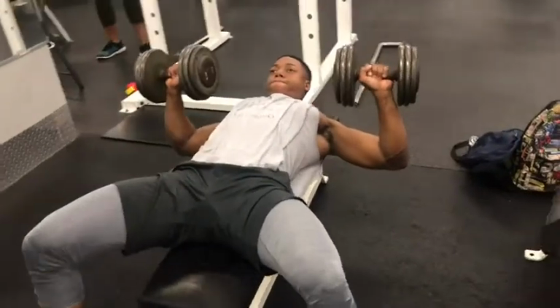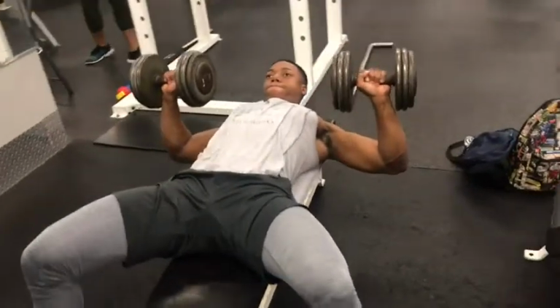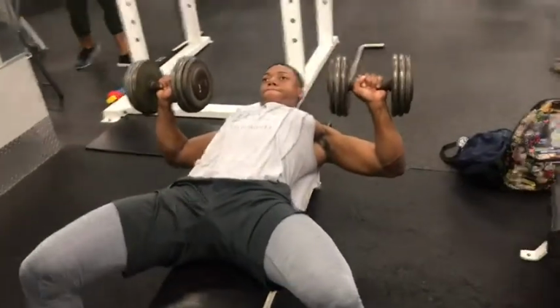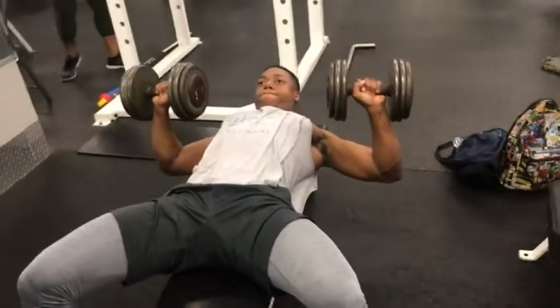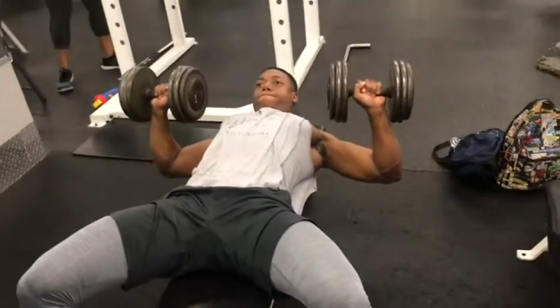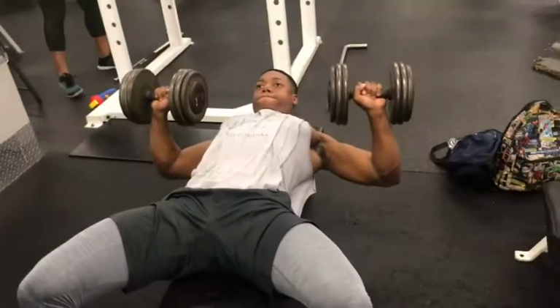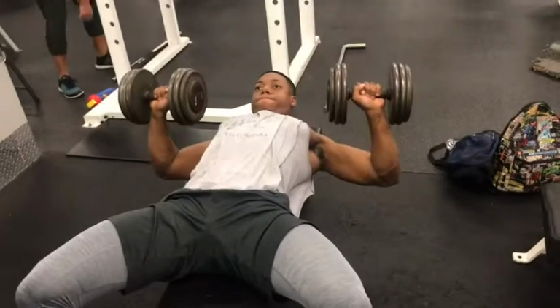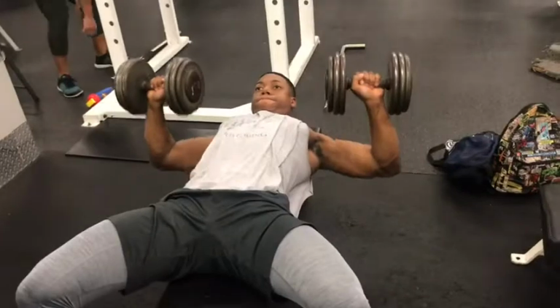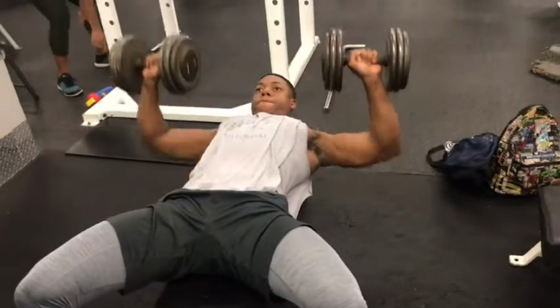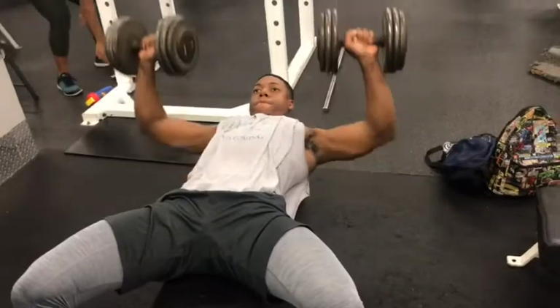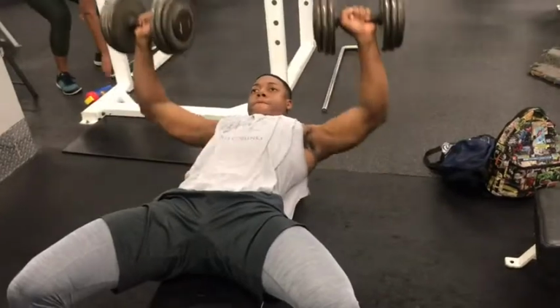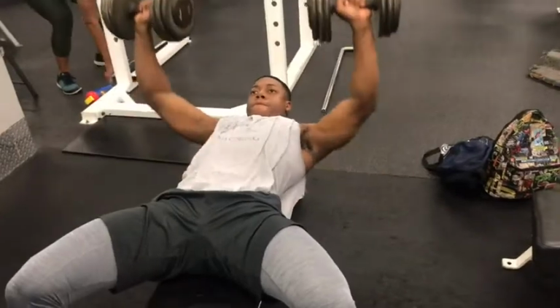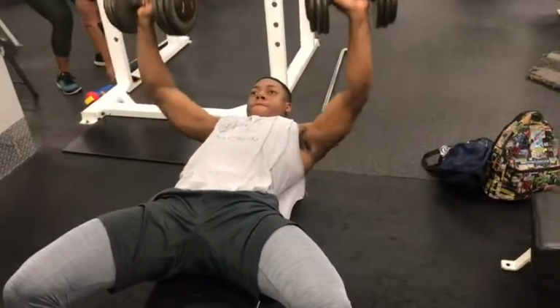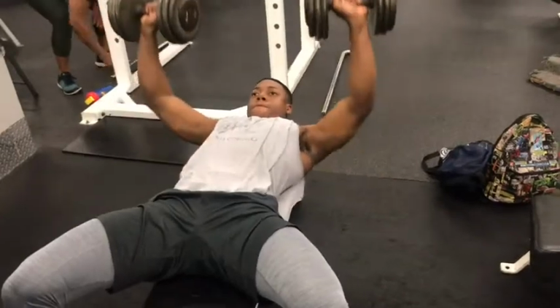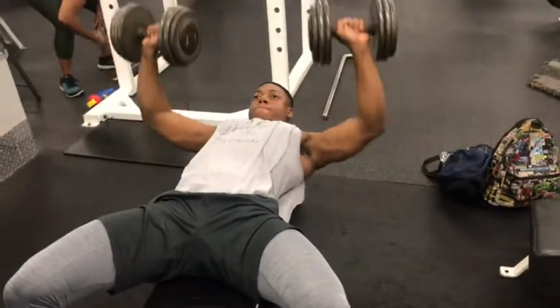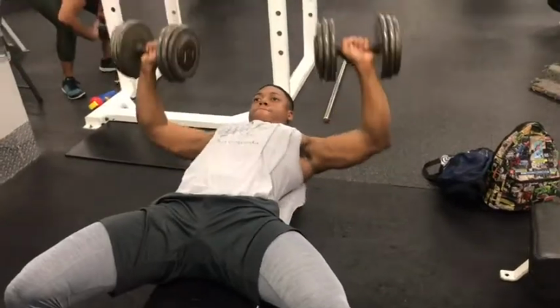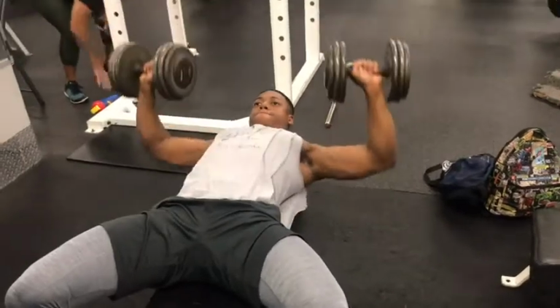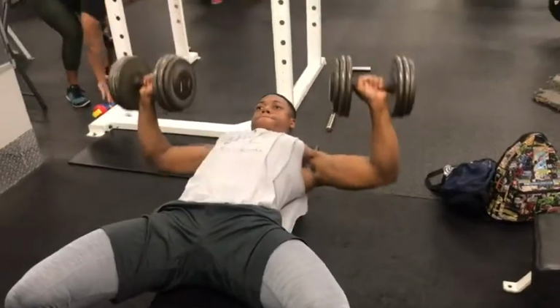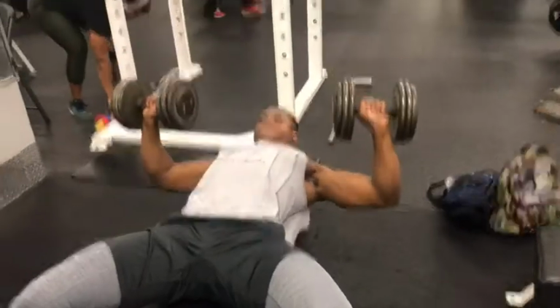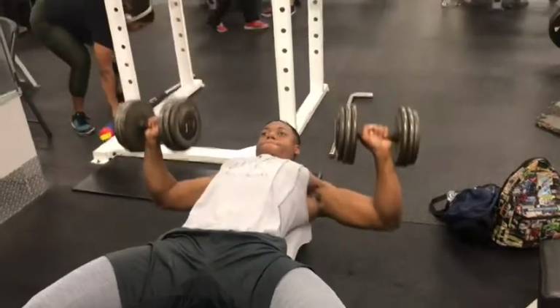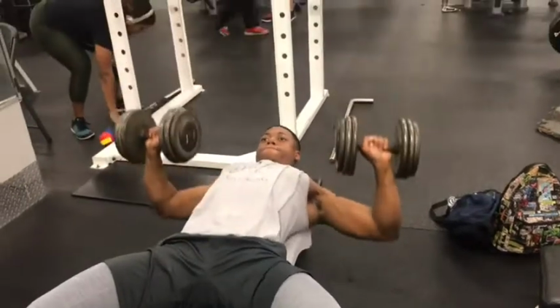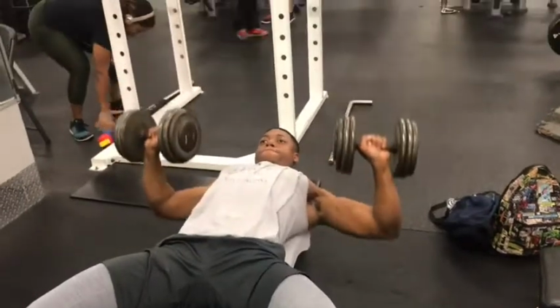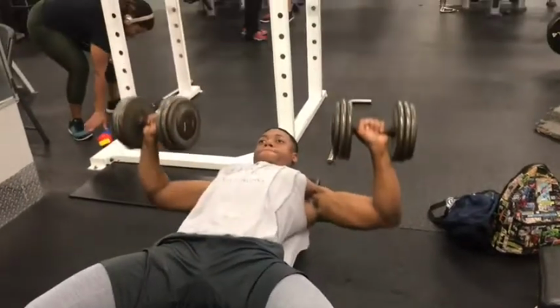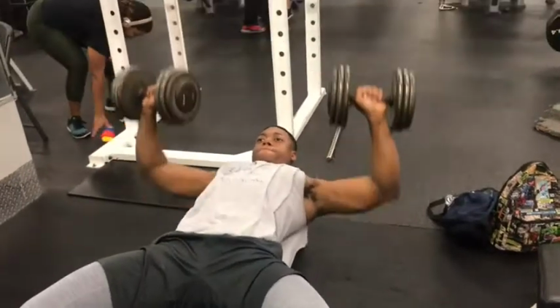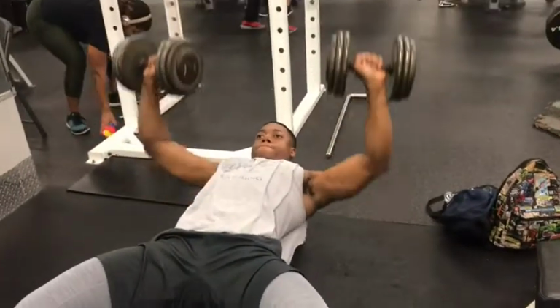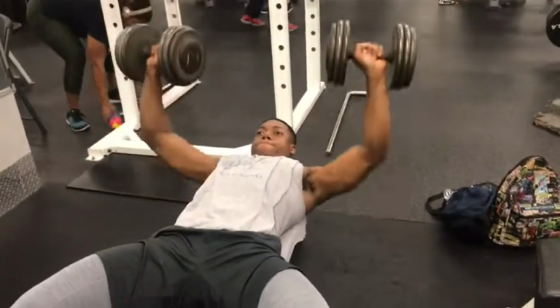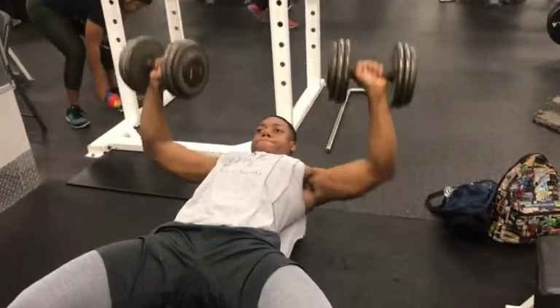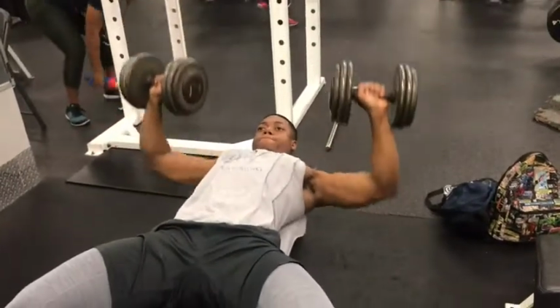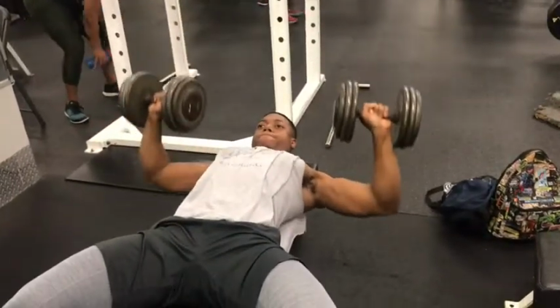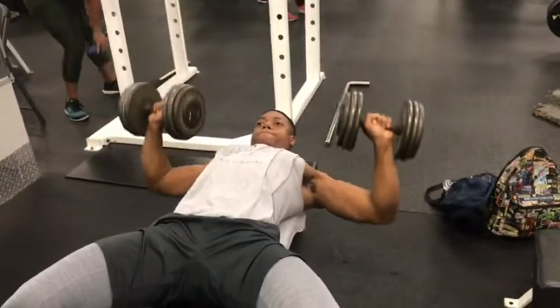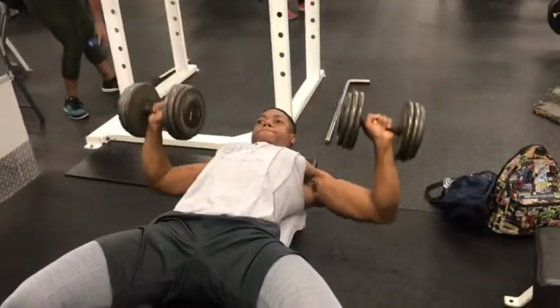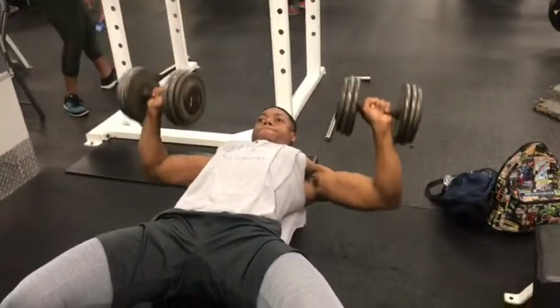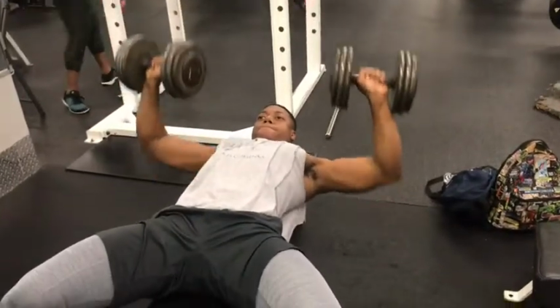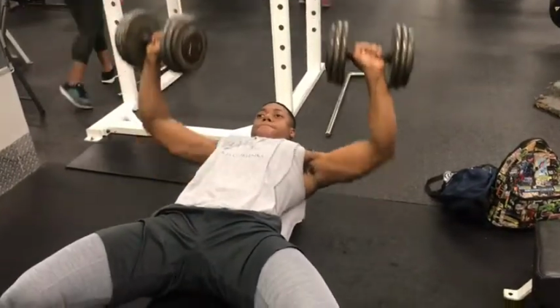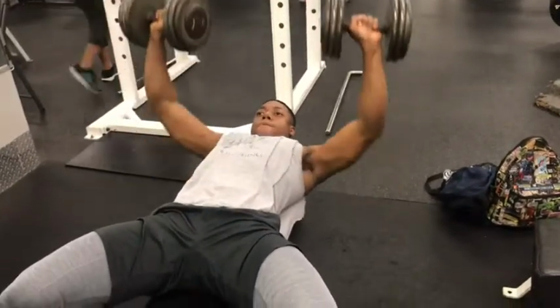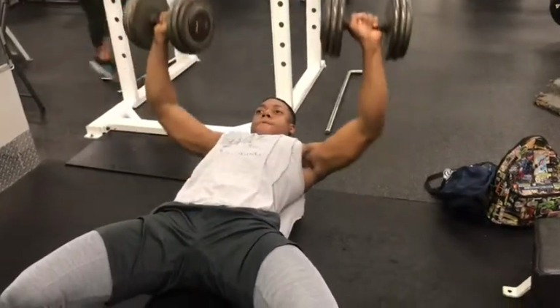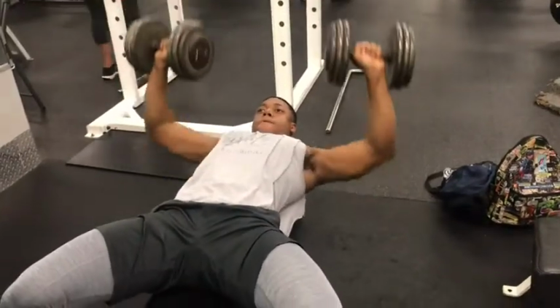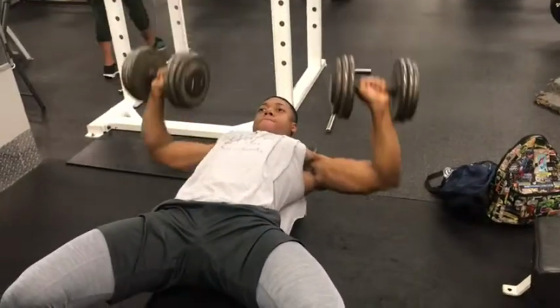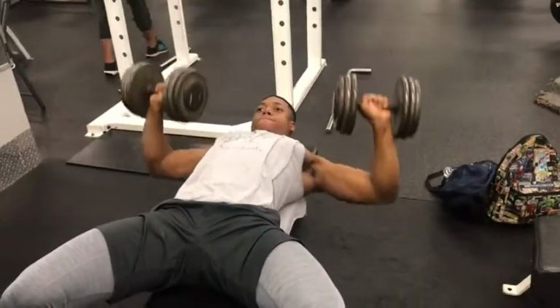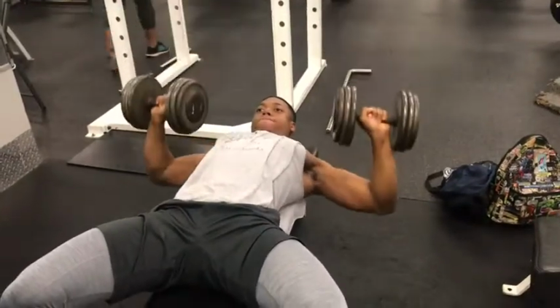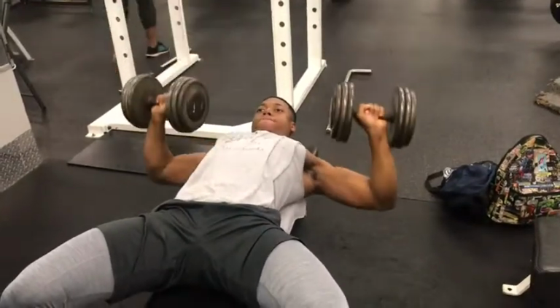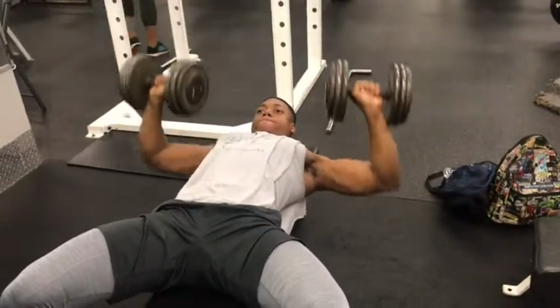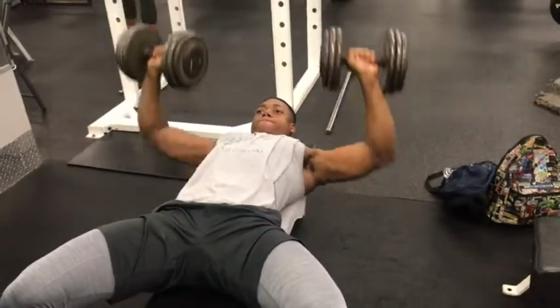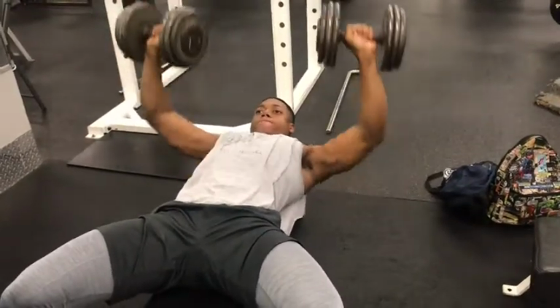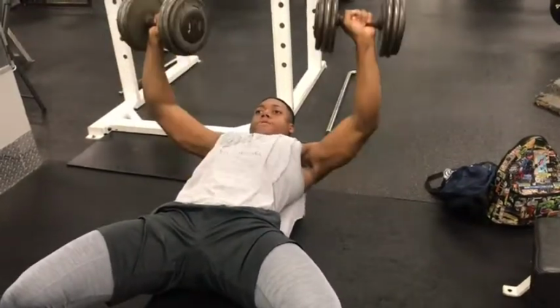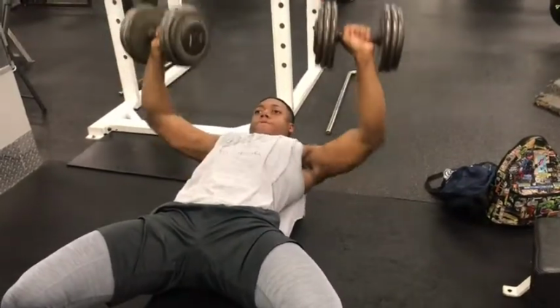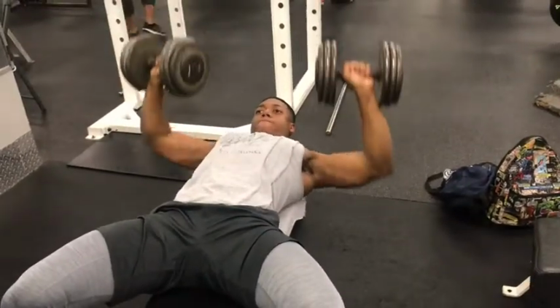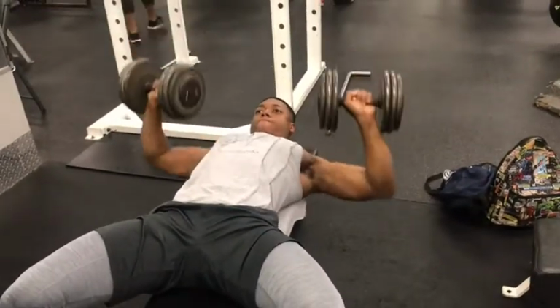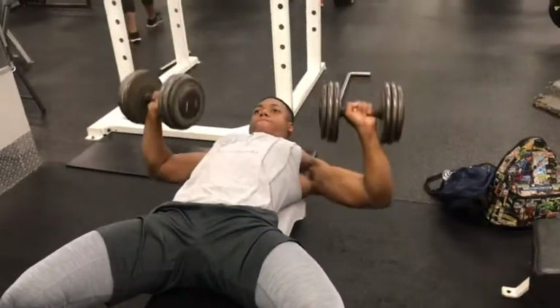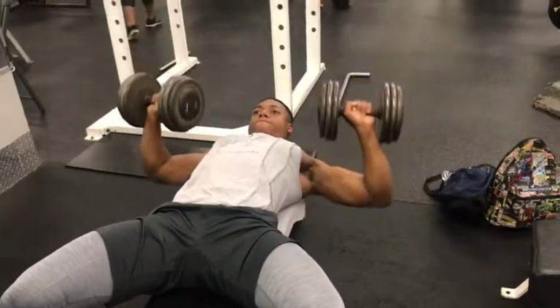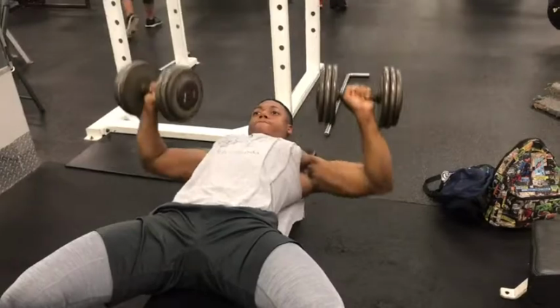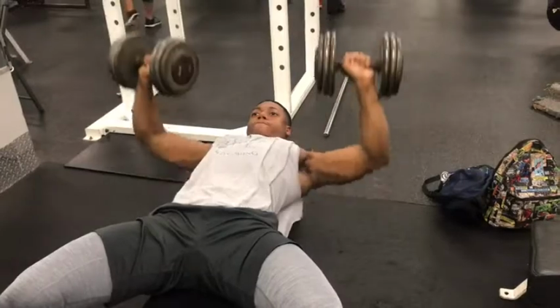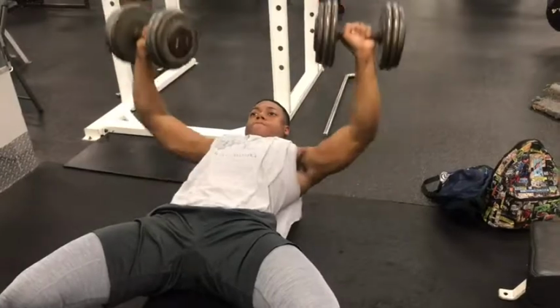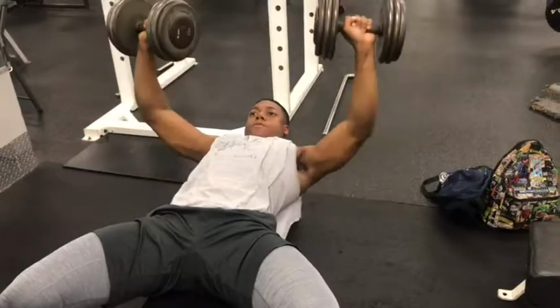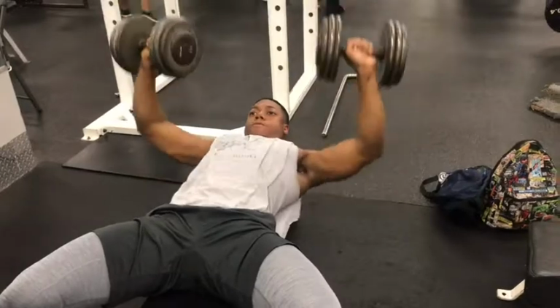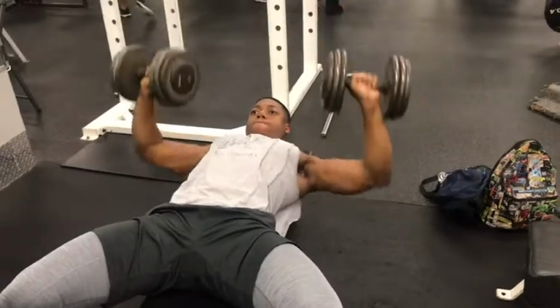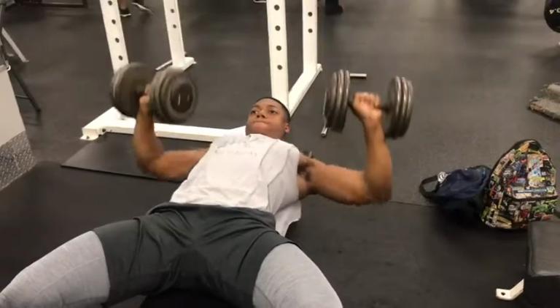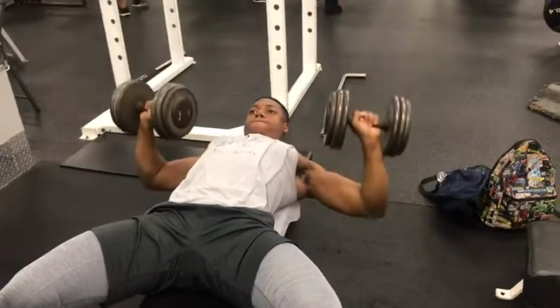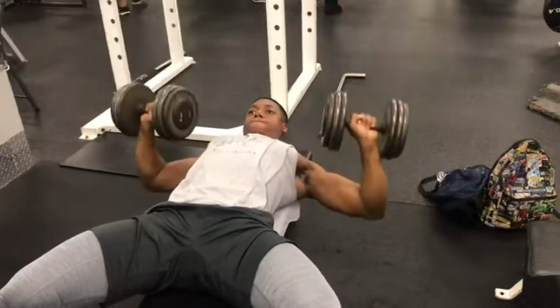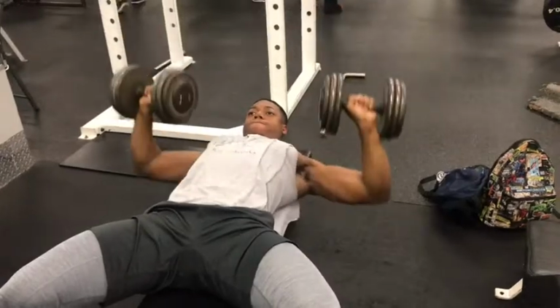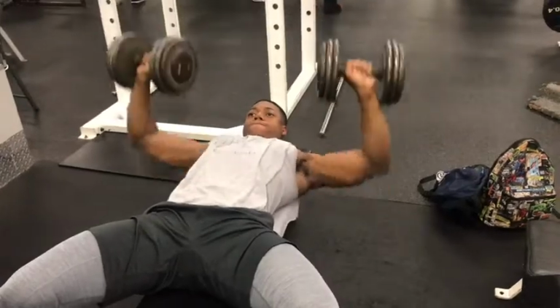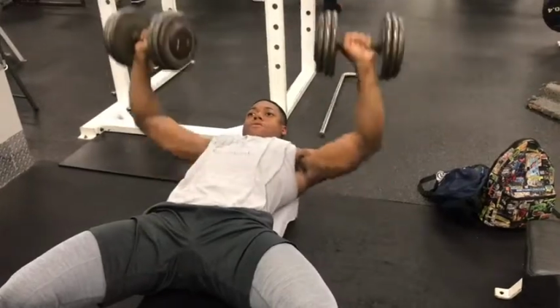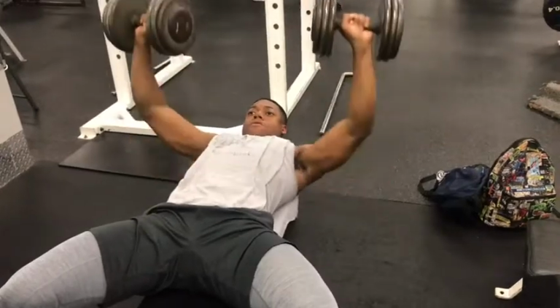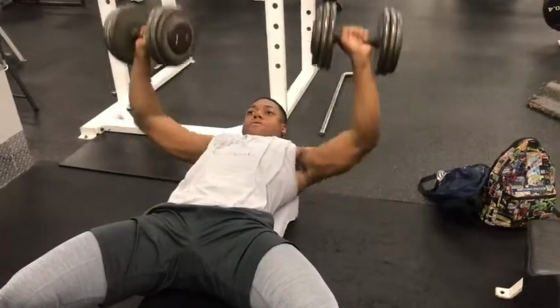All right, welcome to YouTube. First thing we did, we did dumbbell. We did three sets of 10.